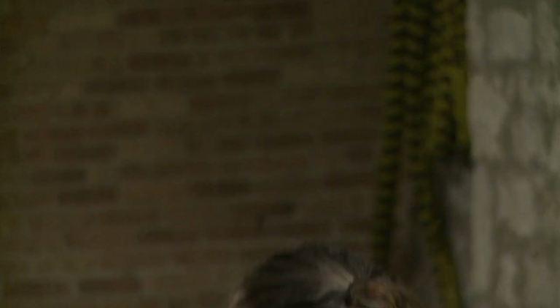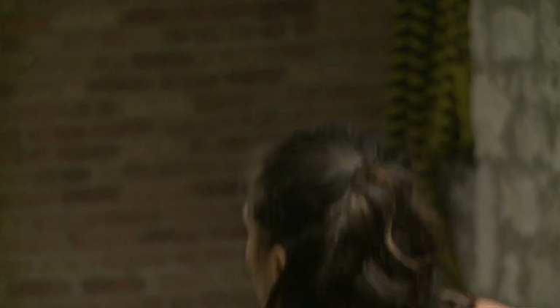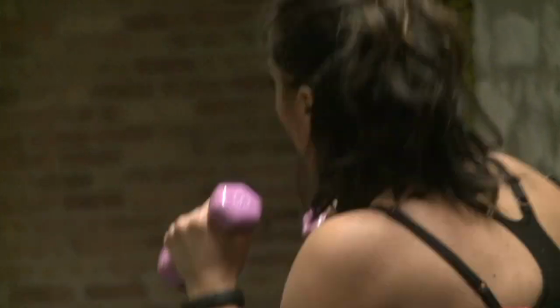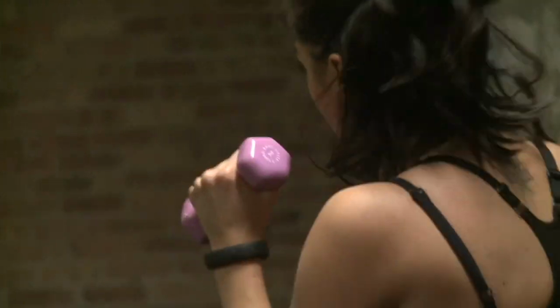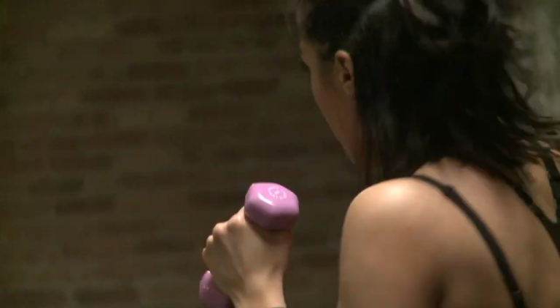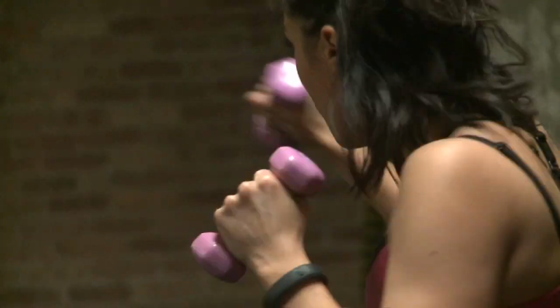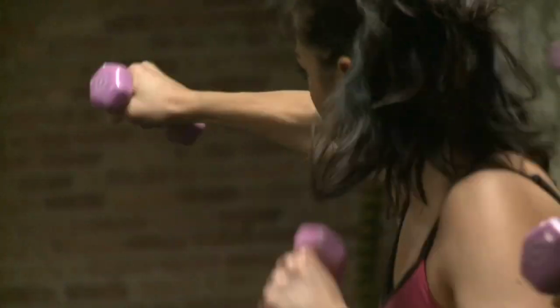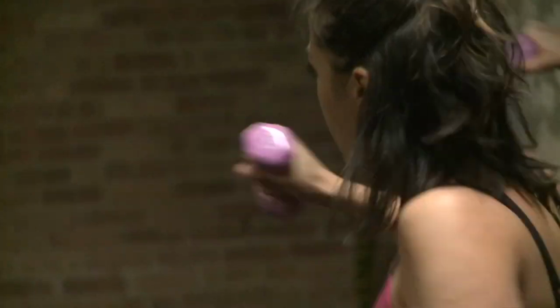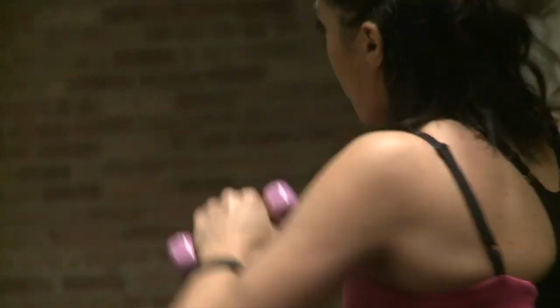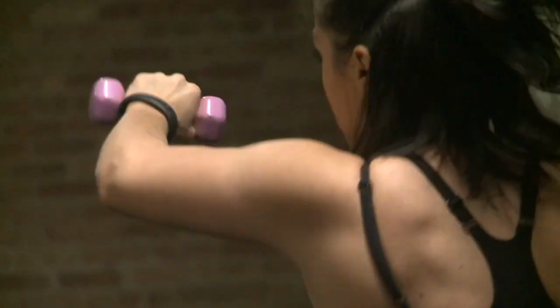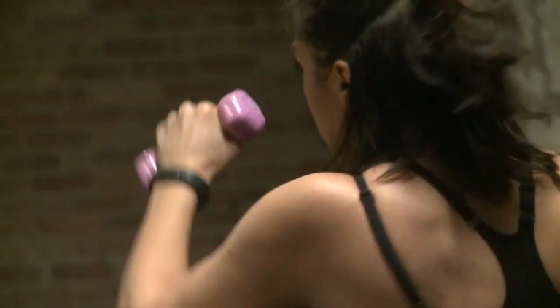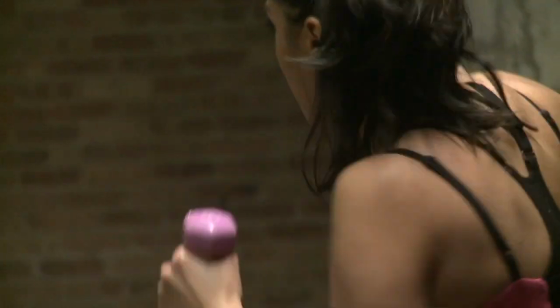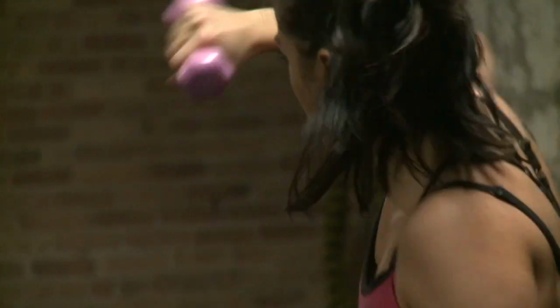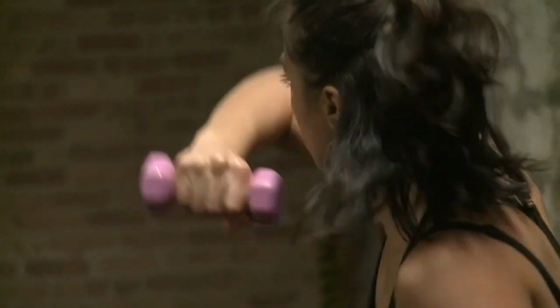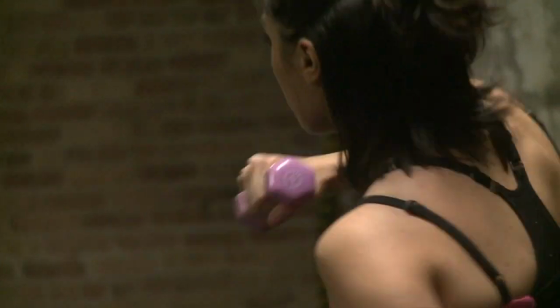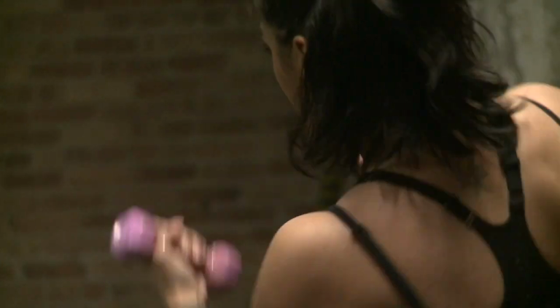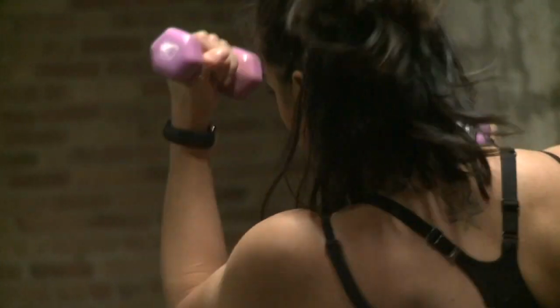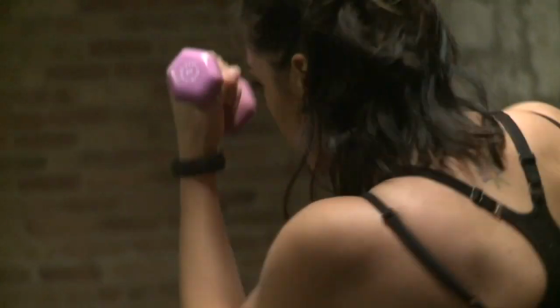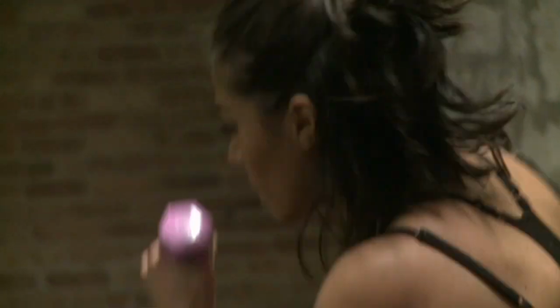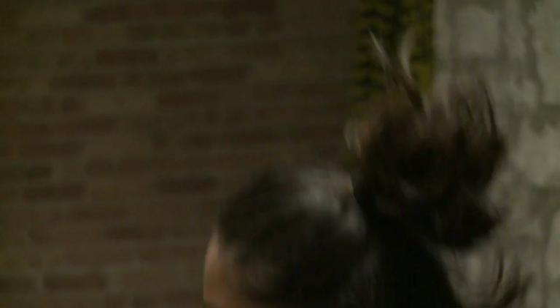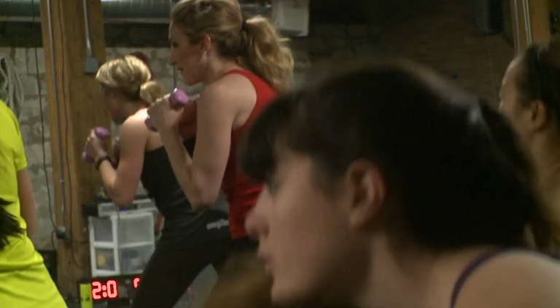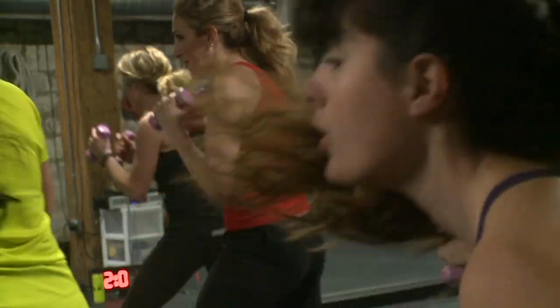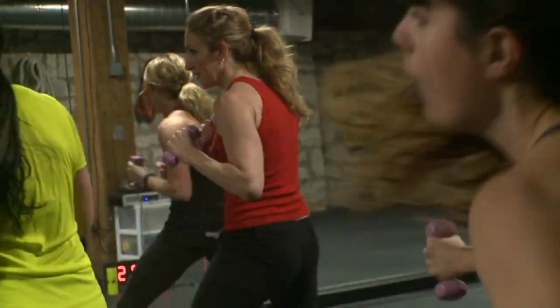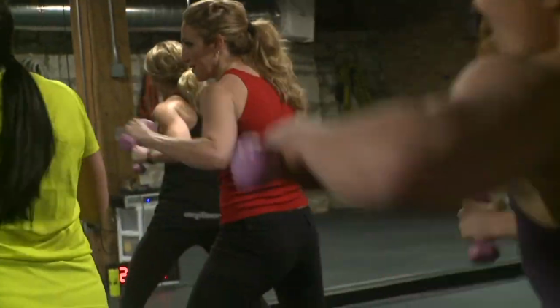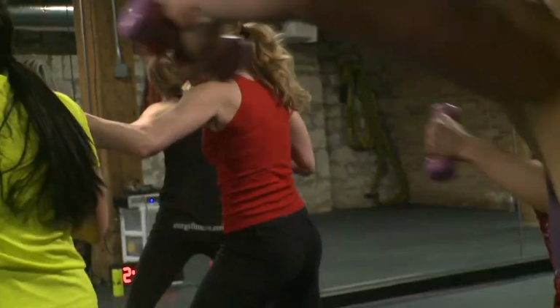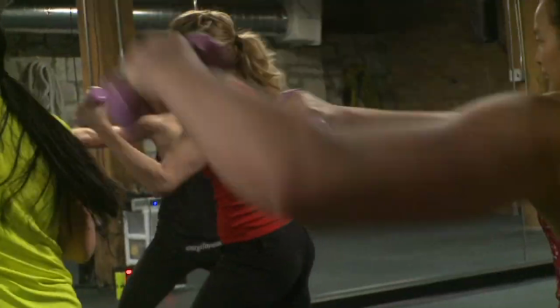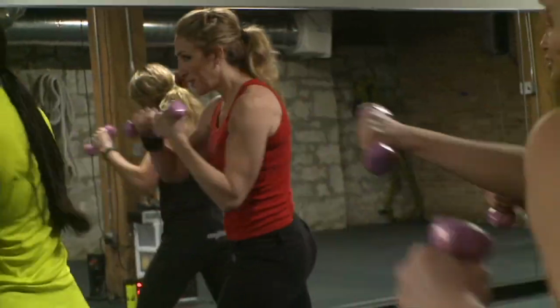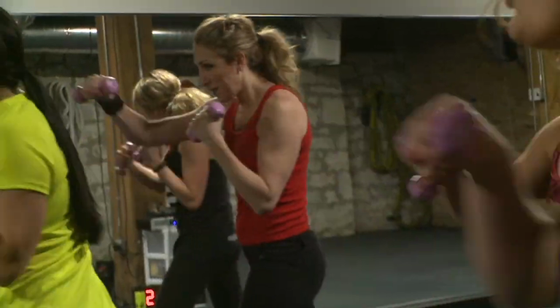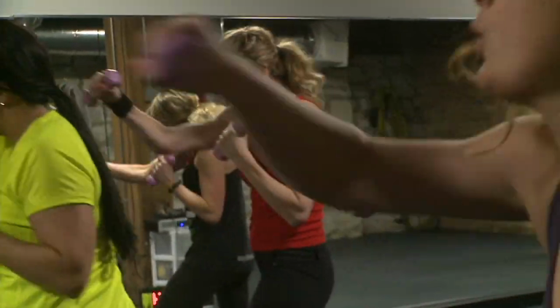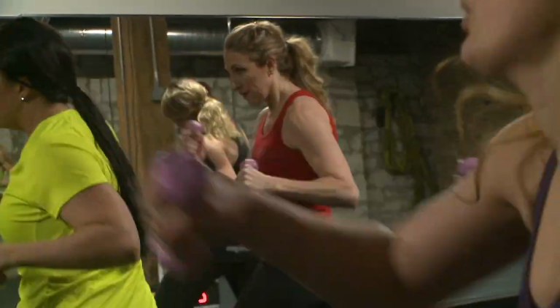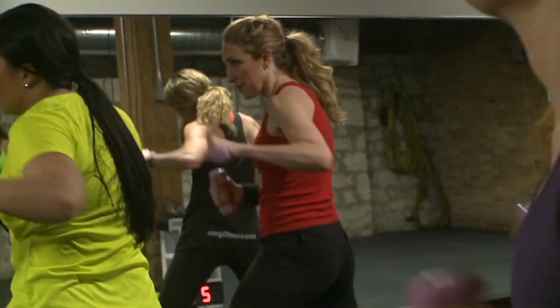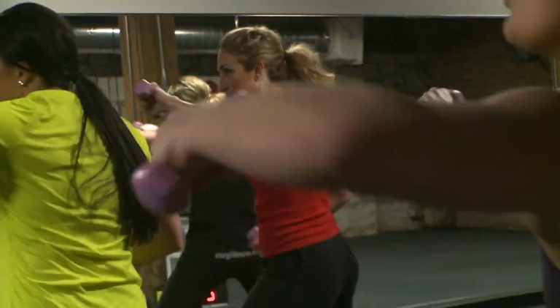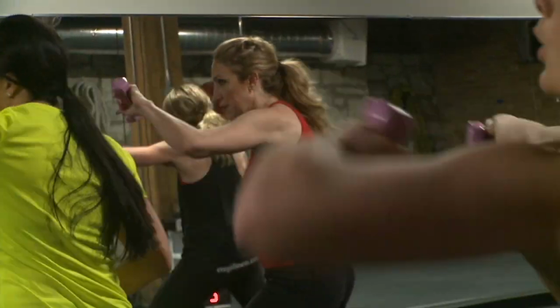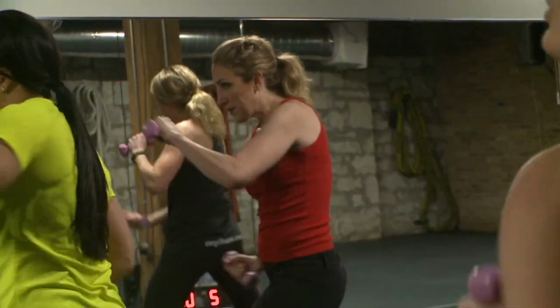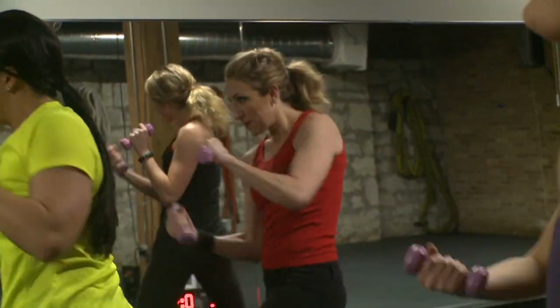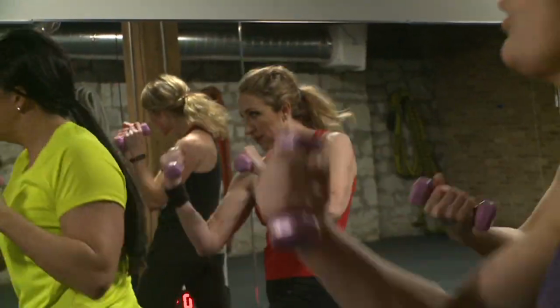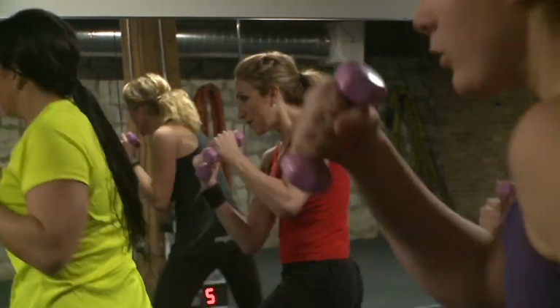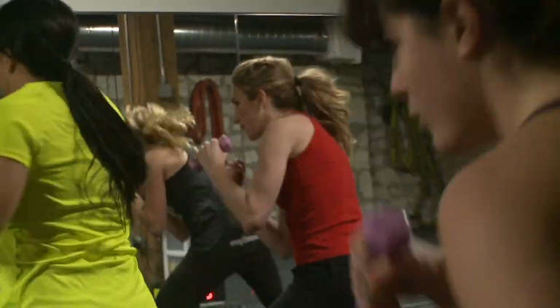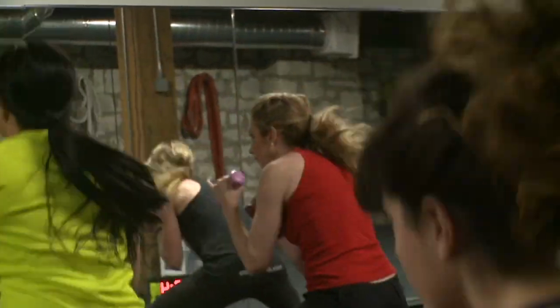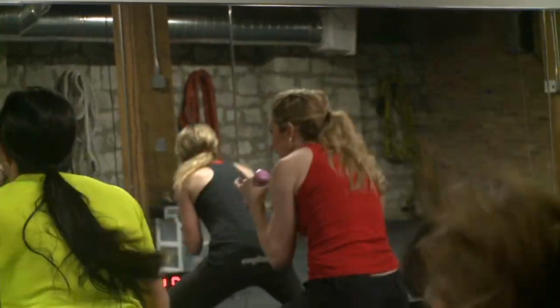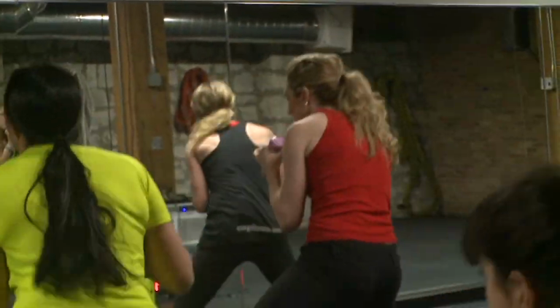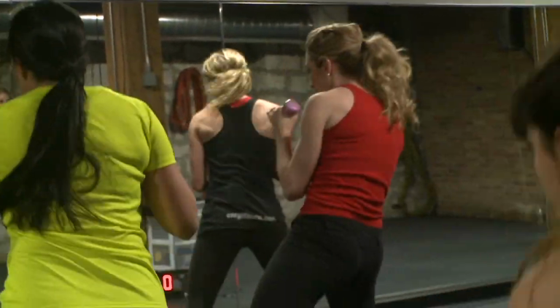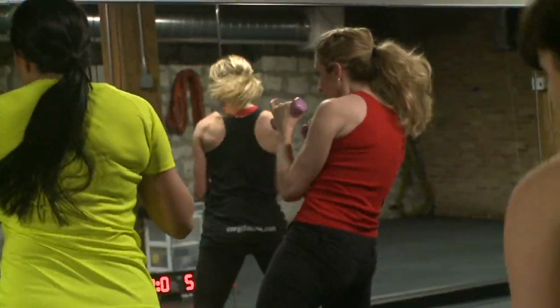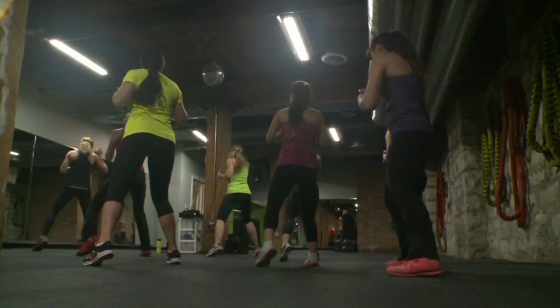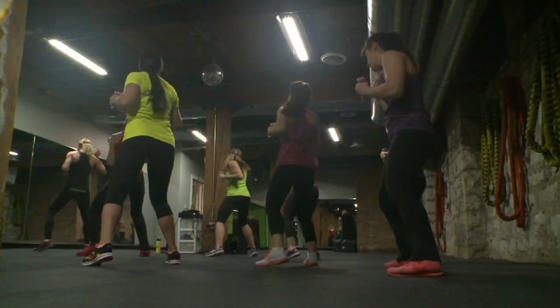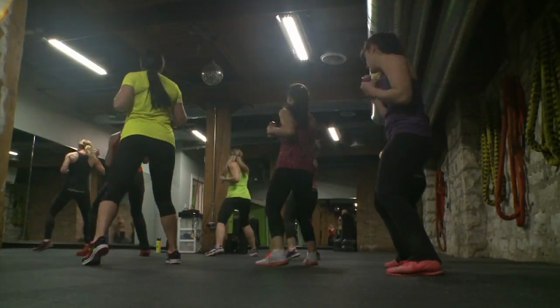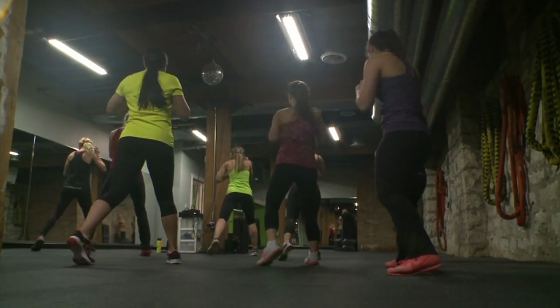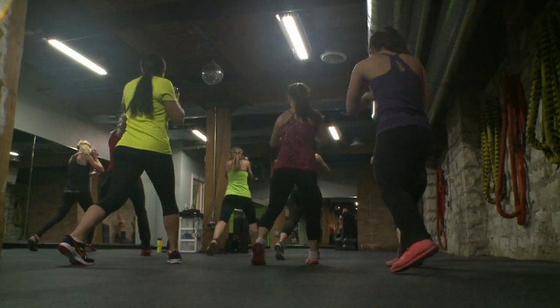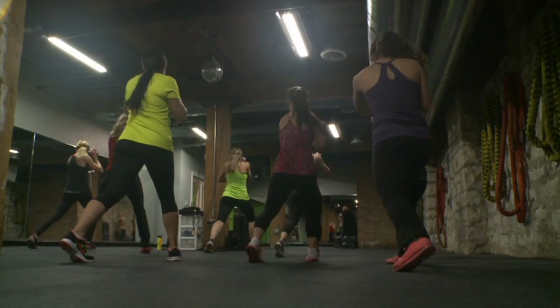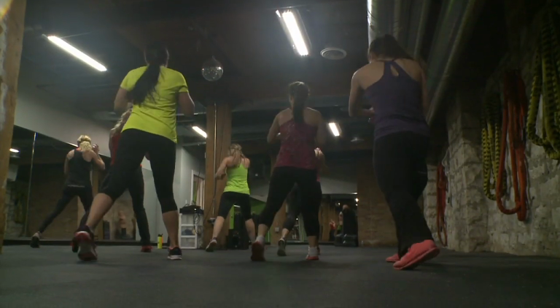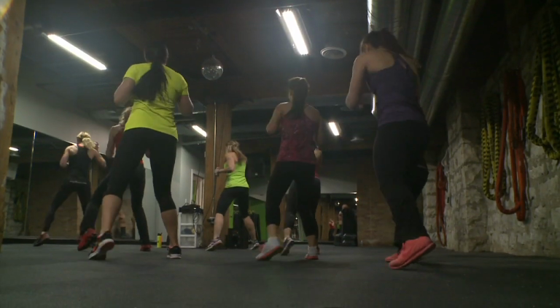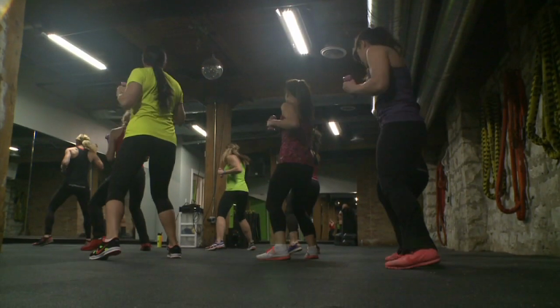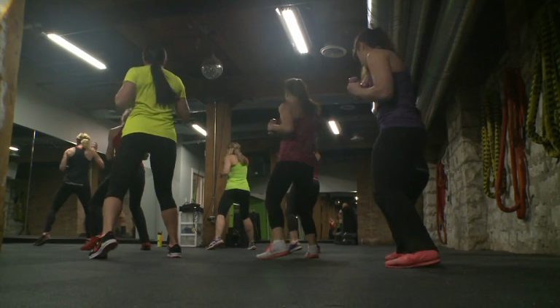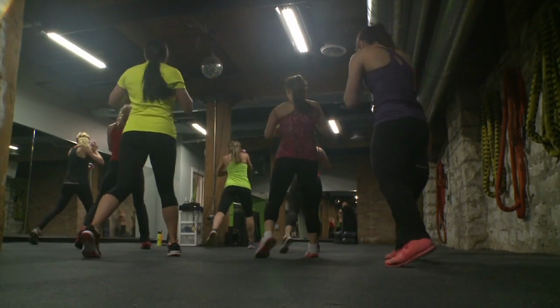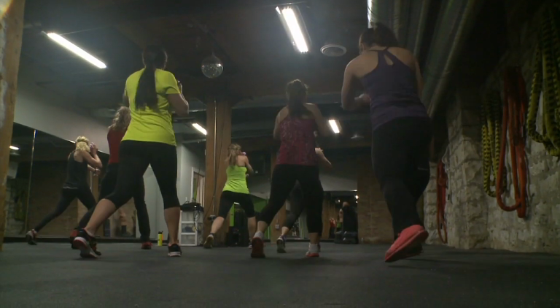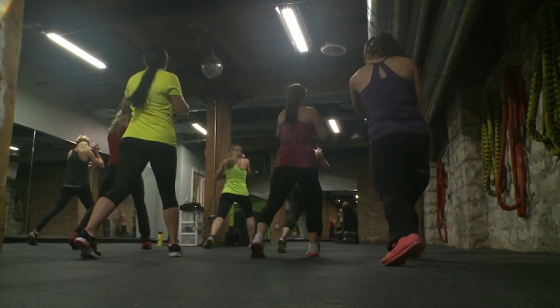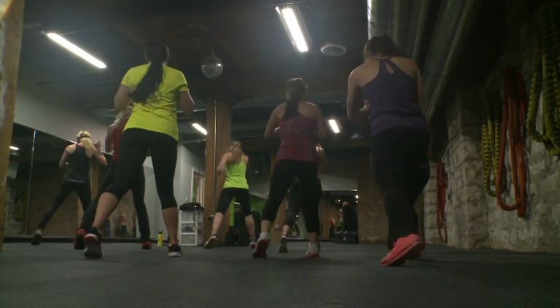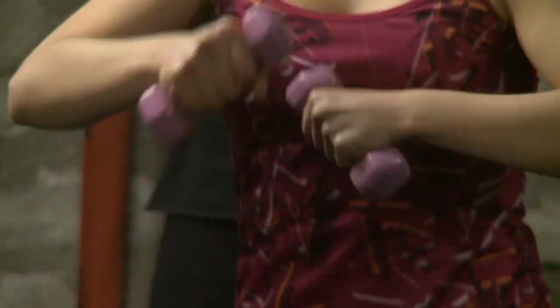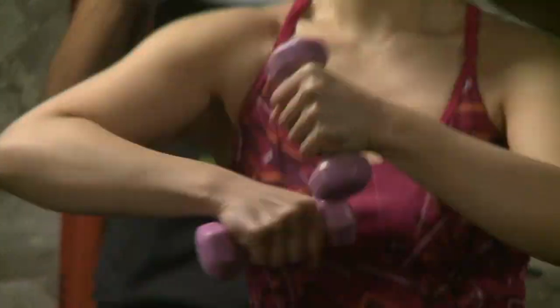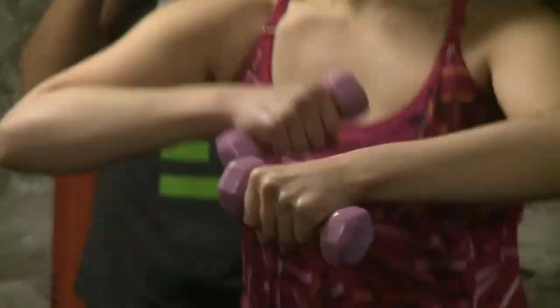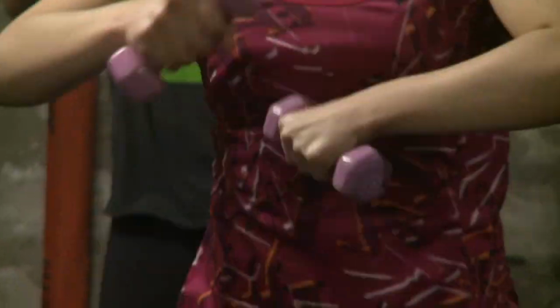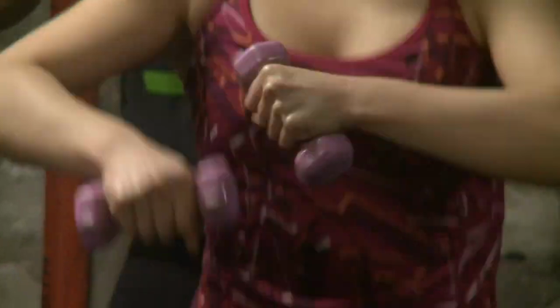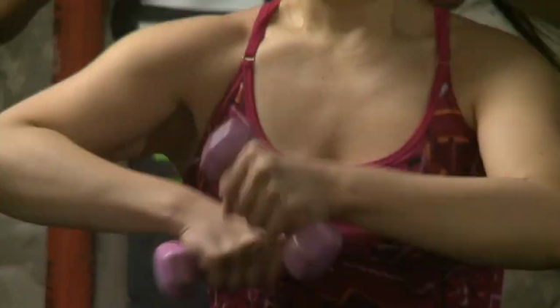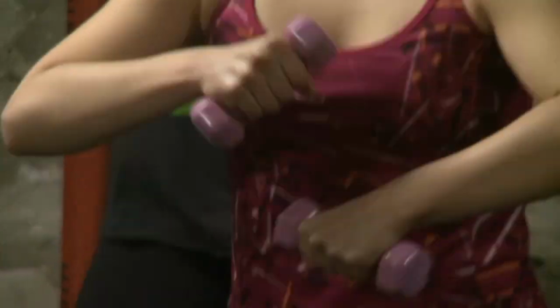An added benefit is that you're also learning basic self-defense moves. Prevent injury by learning some boxing basics.